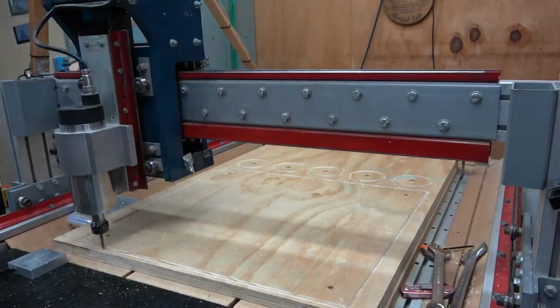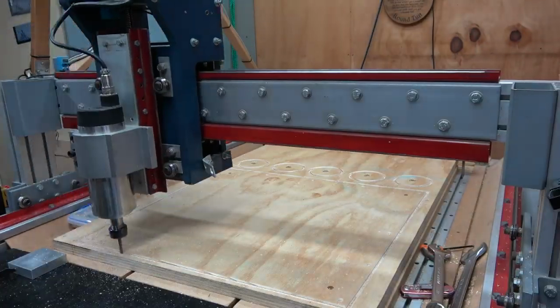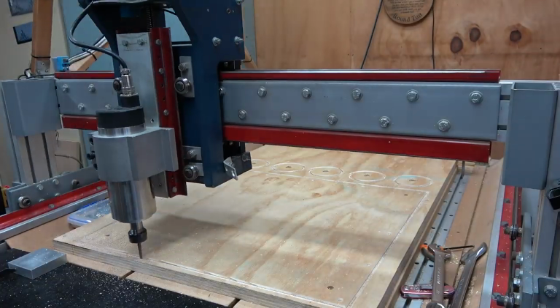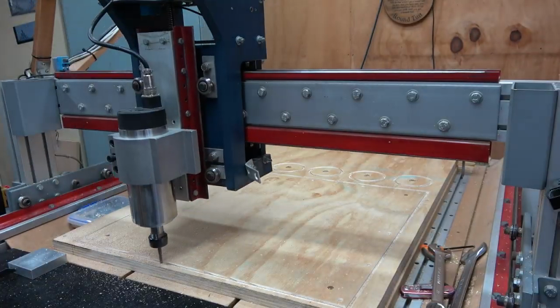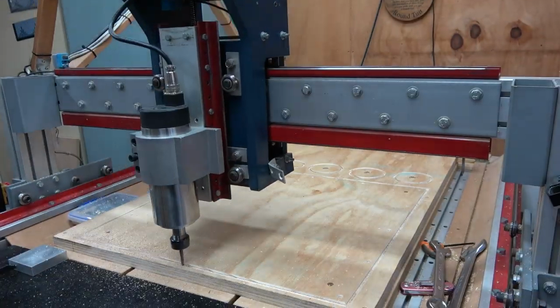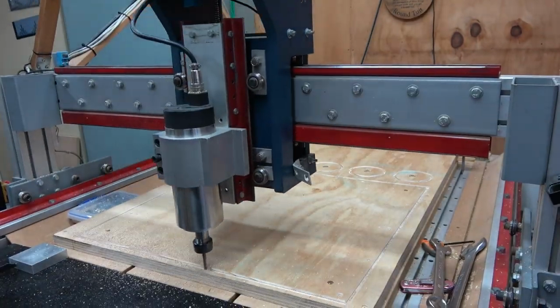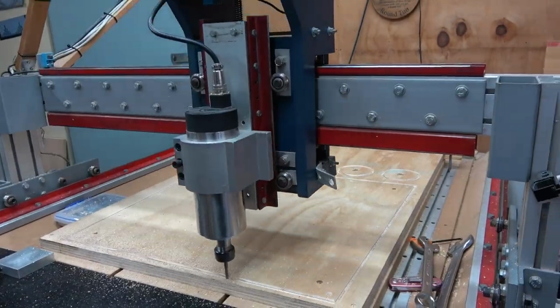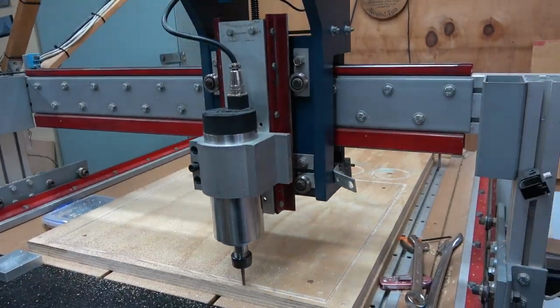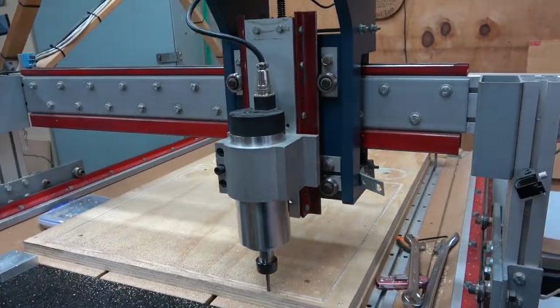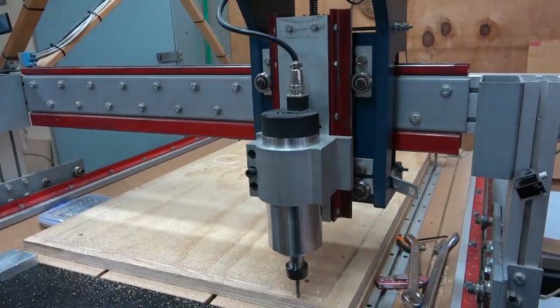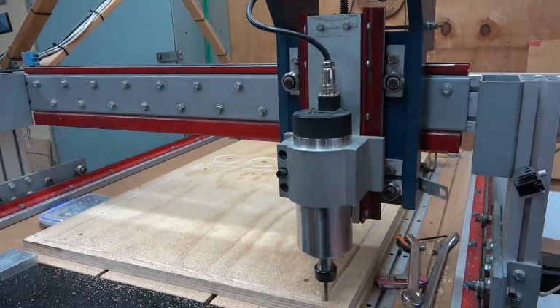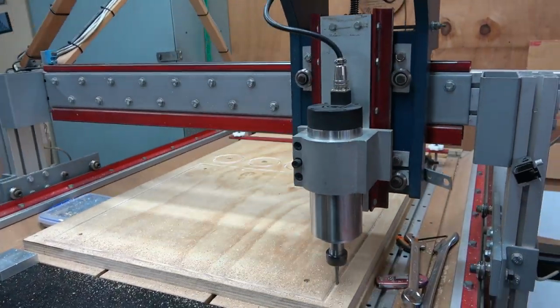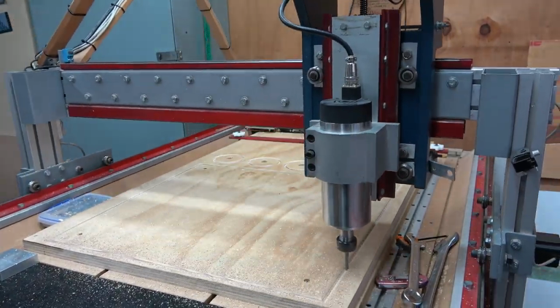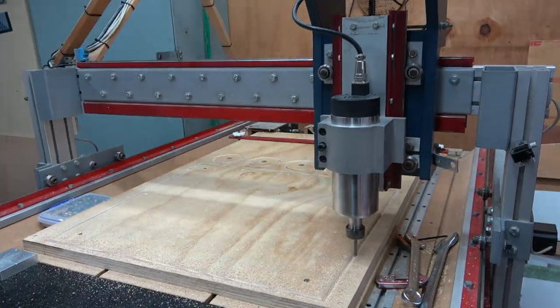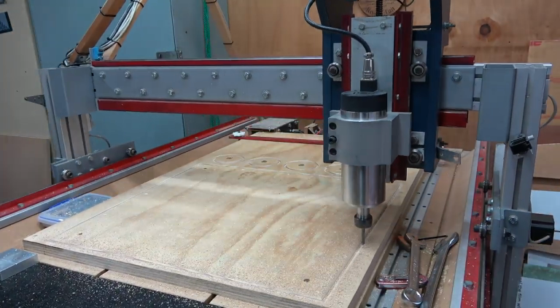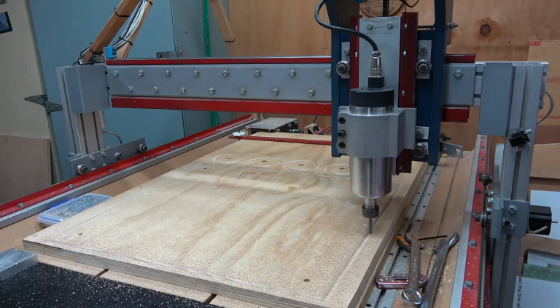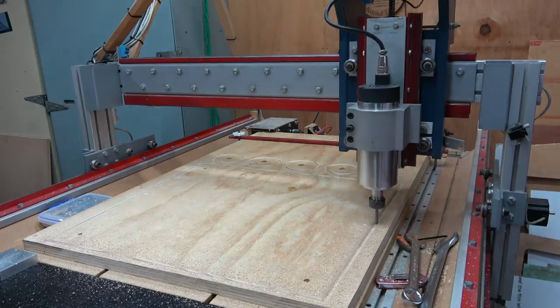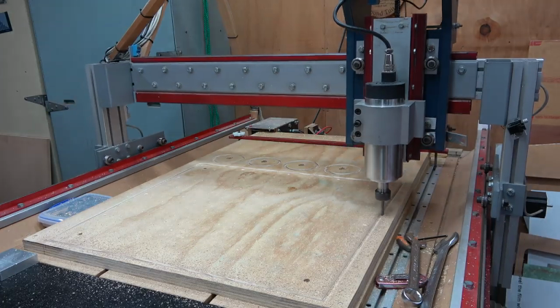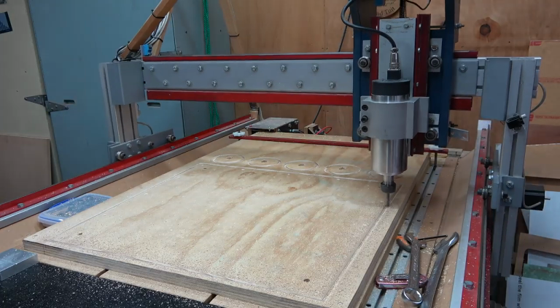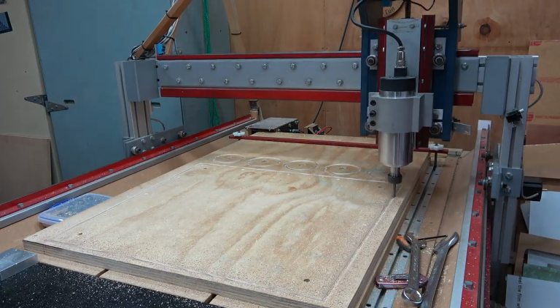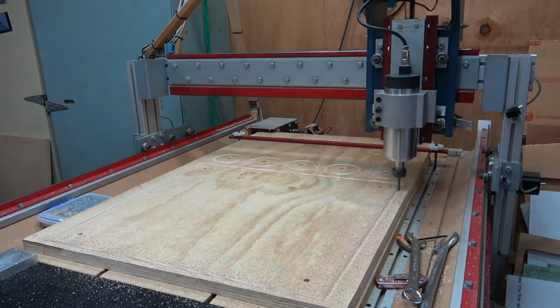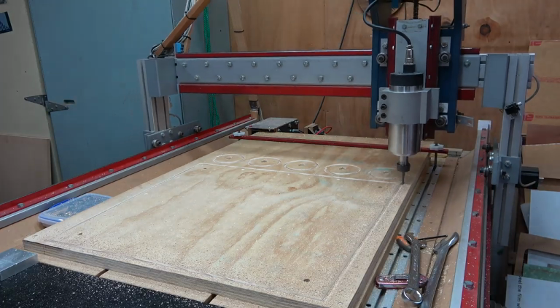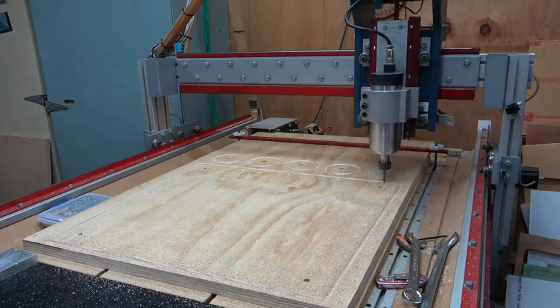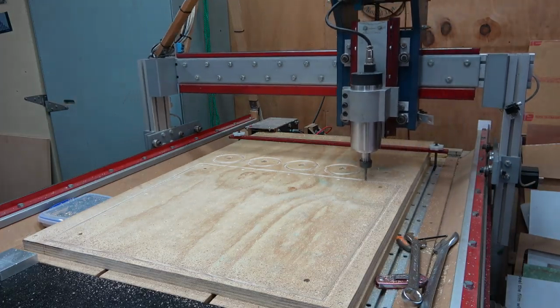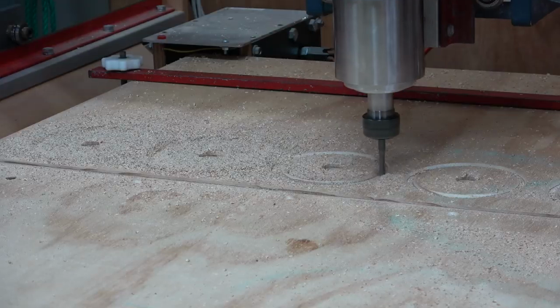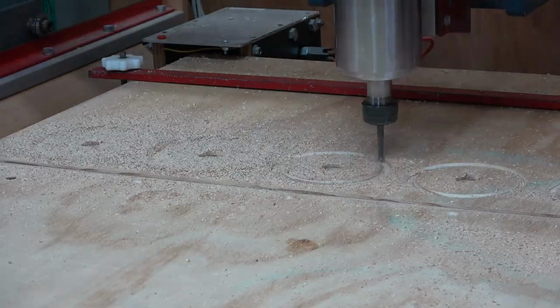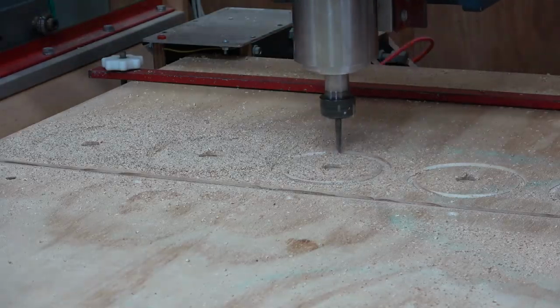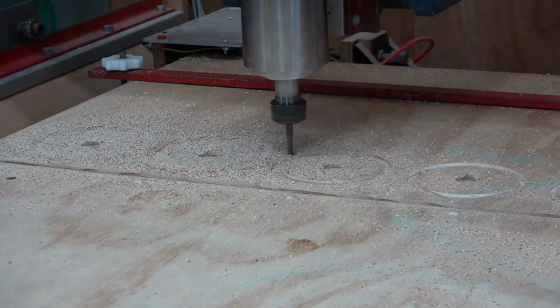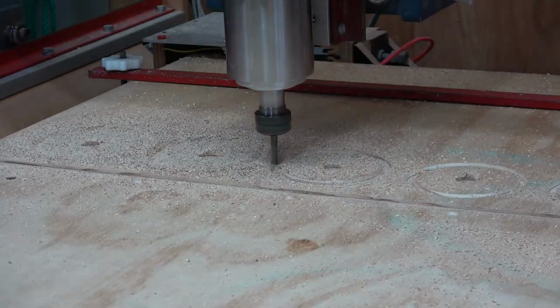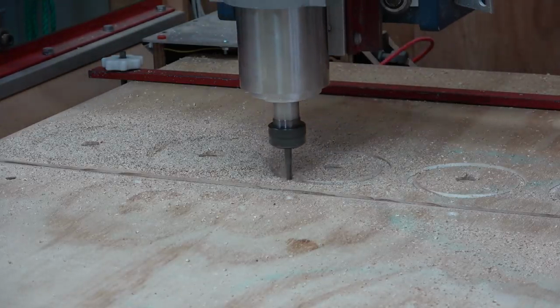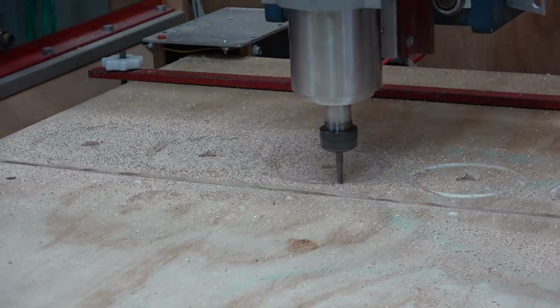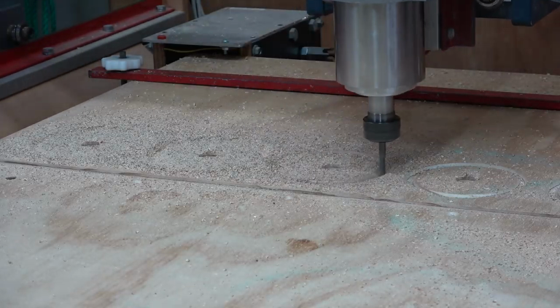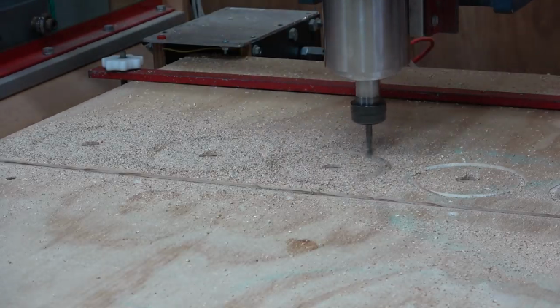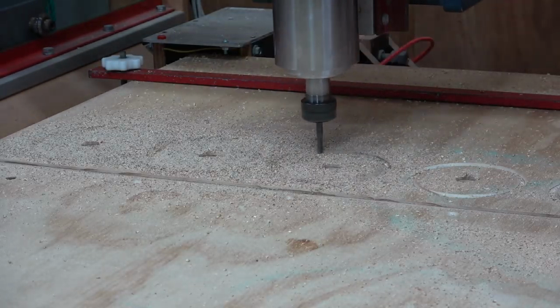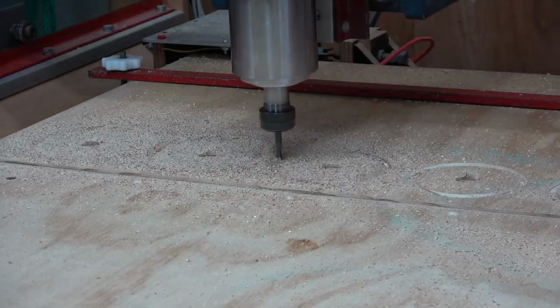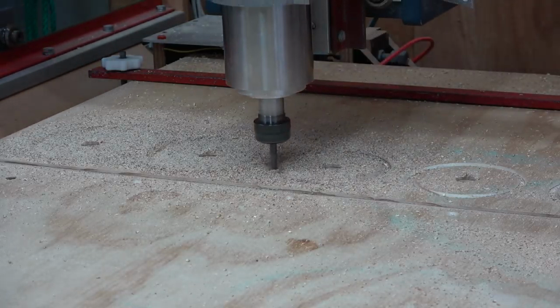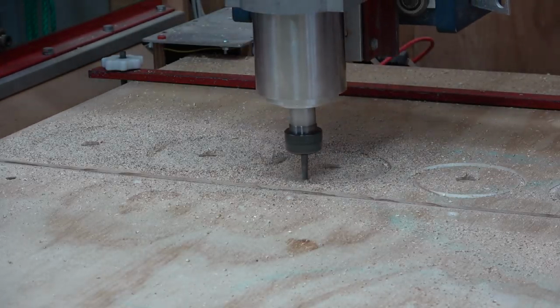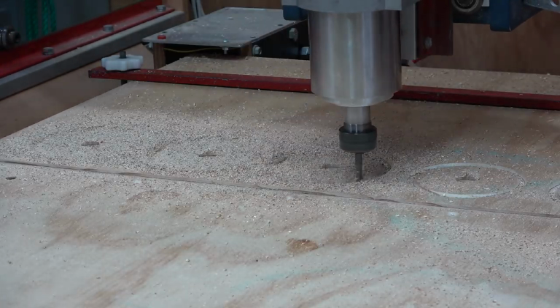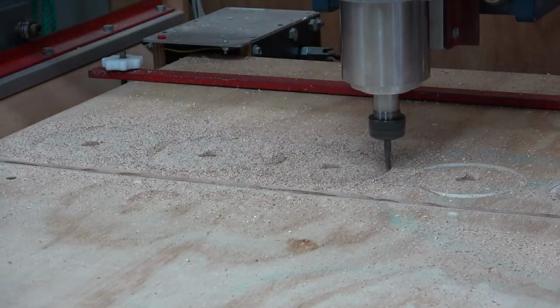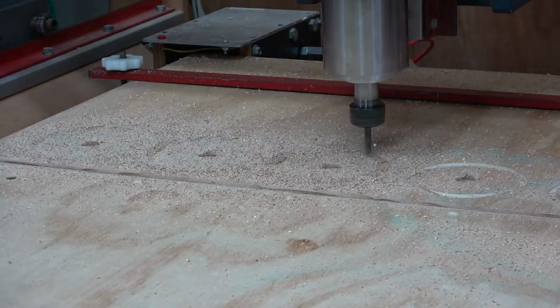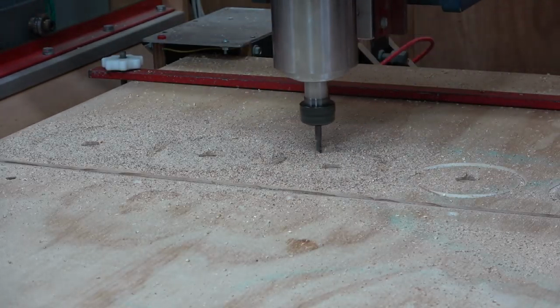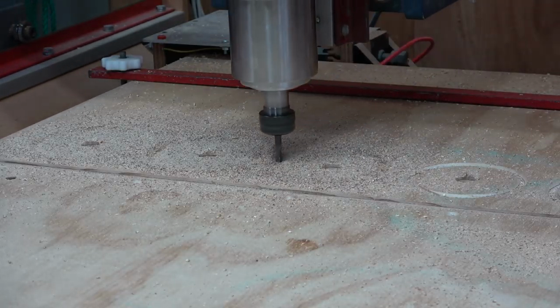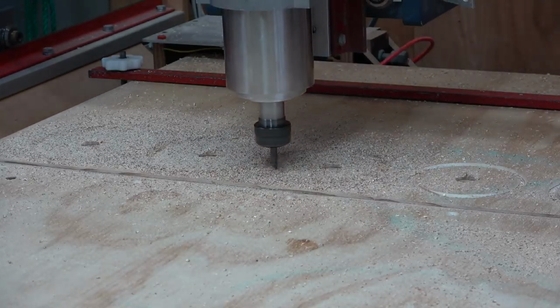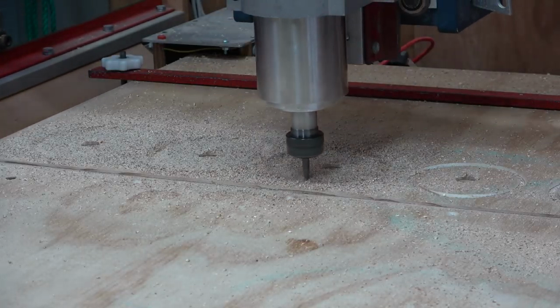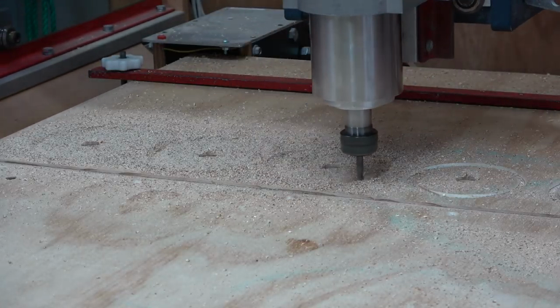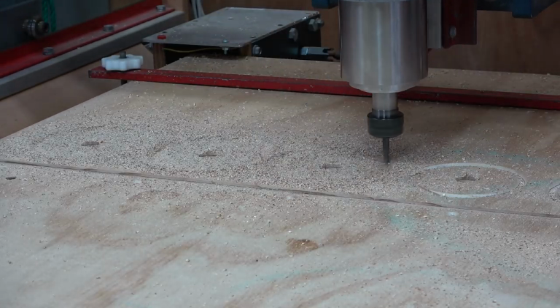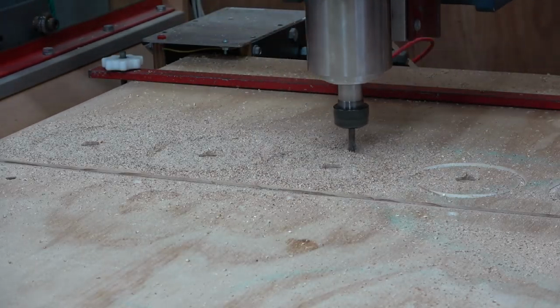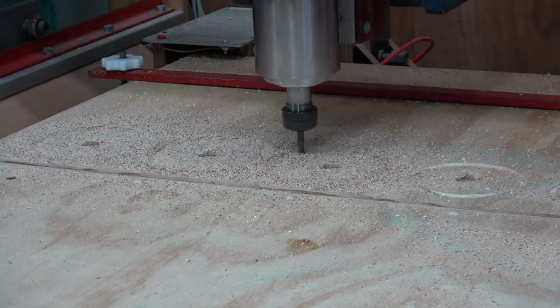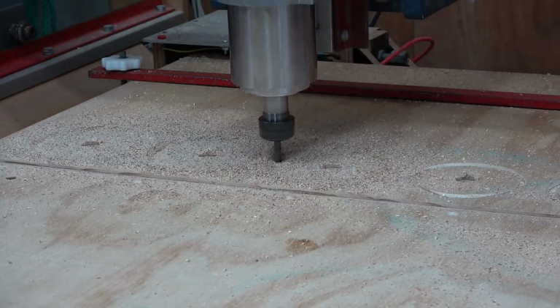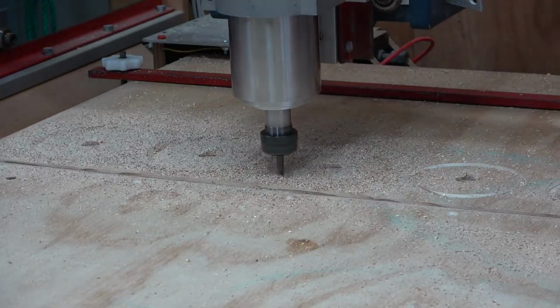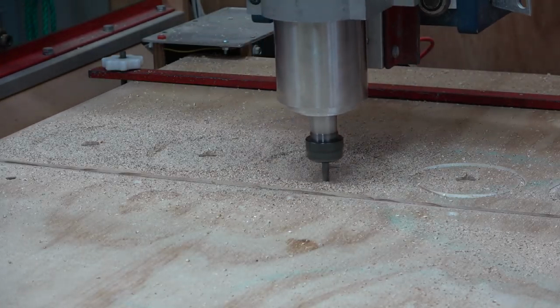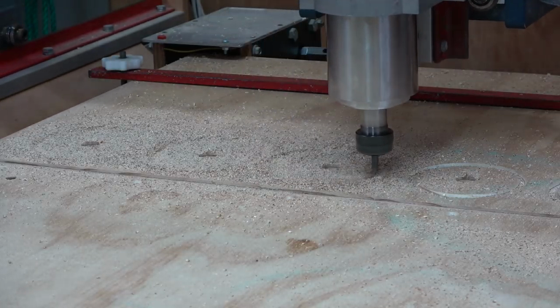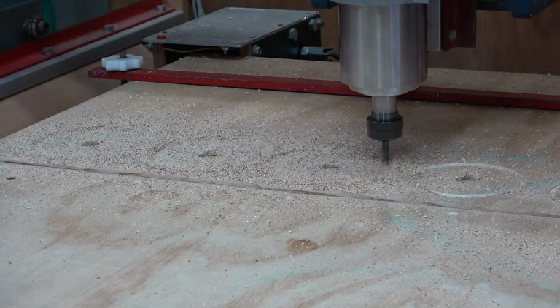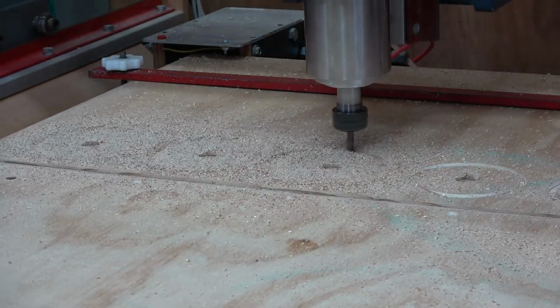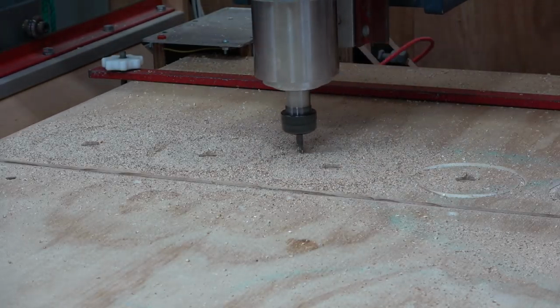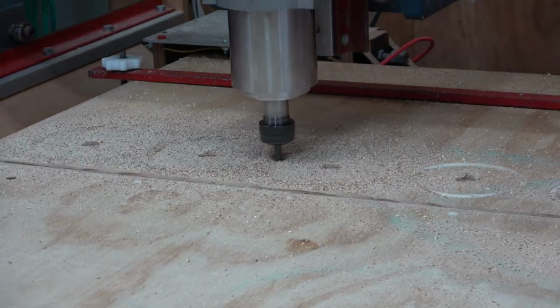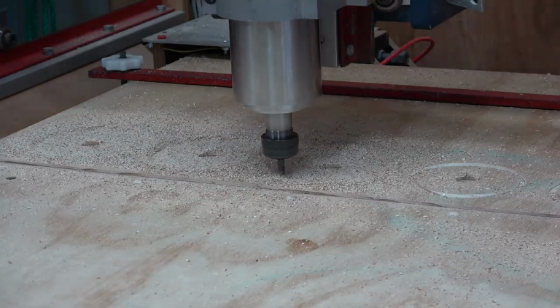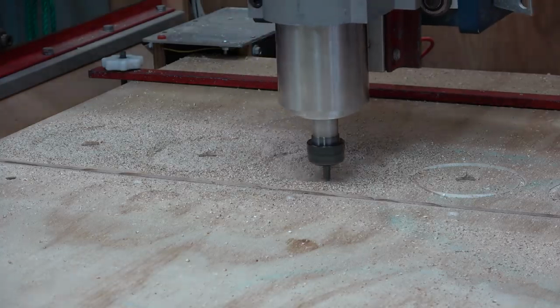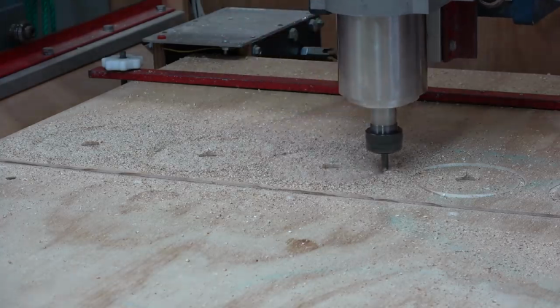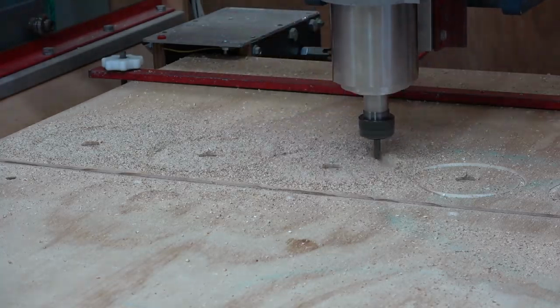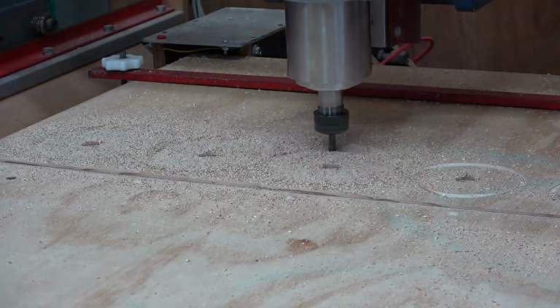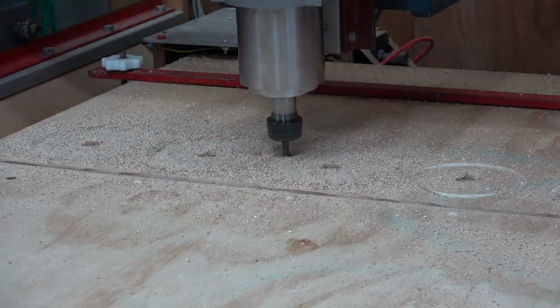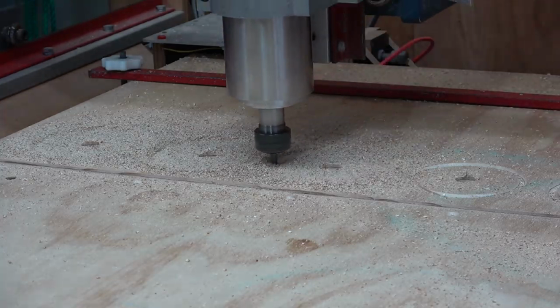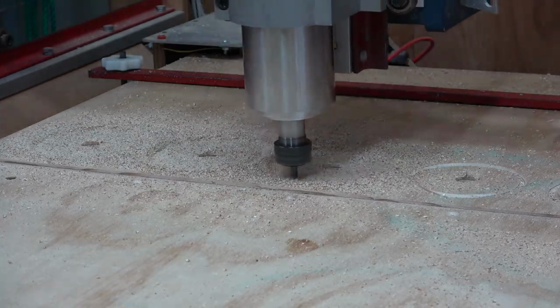Finally I did a profile cut around the base and the feet — and yes, I did make an extra foot on purpose.